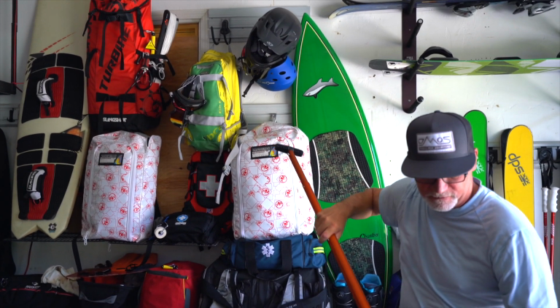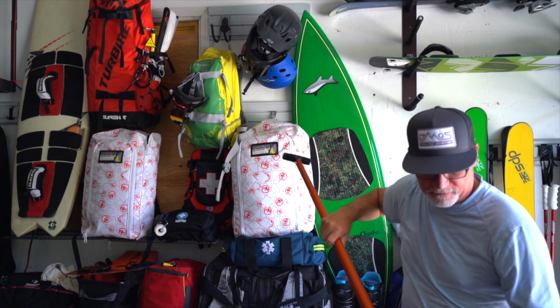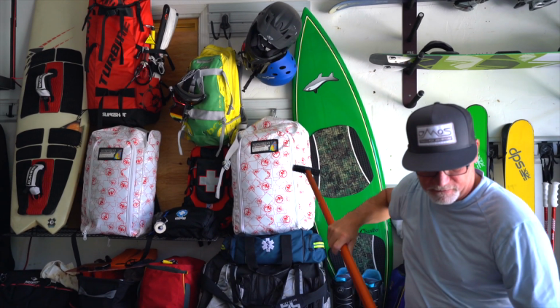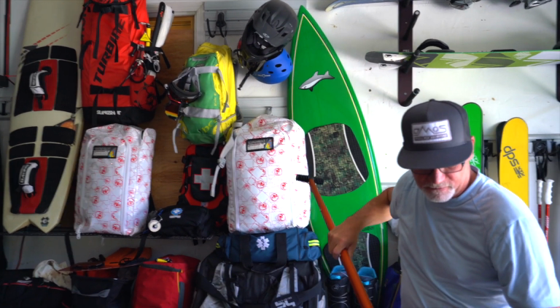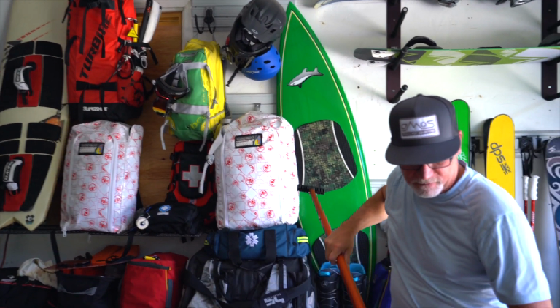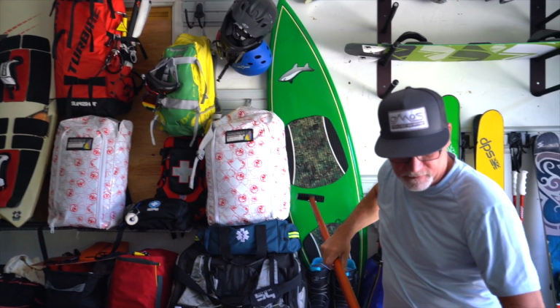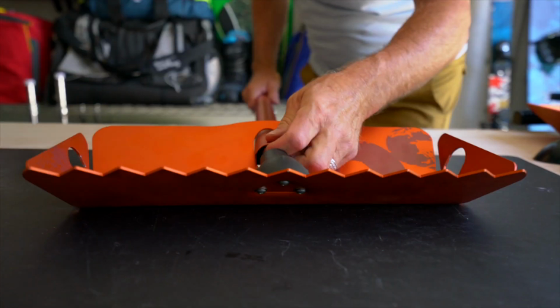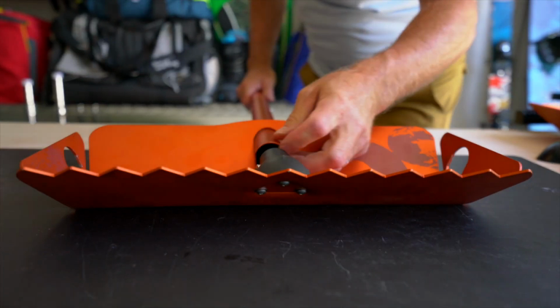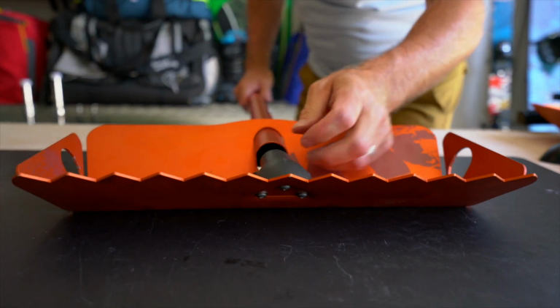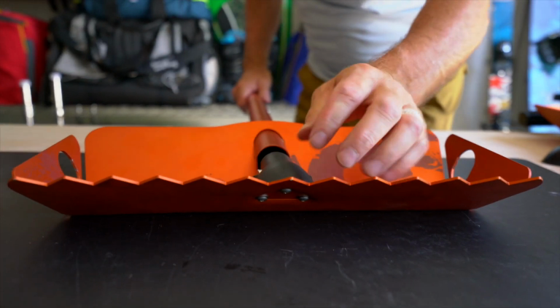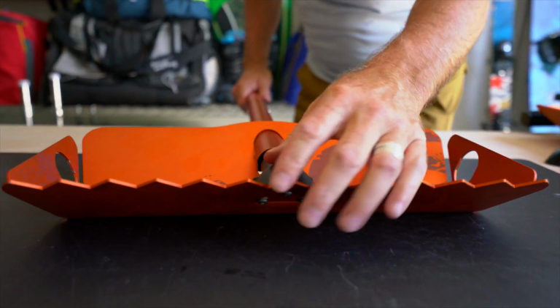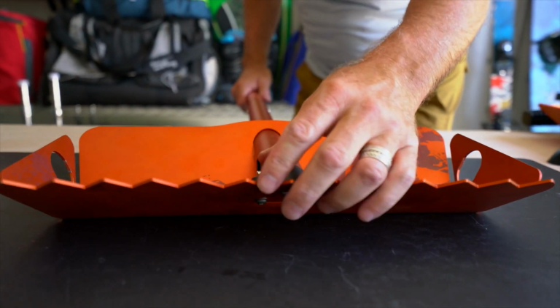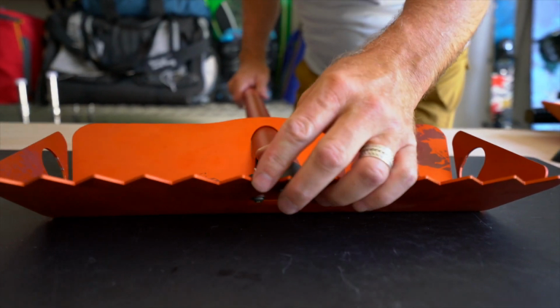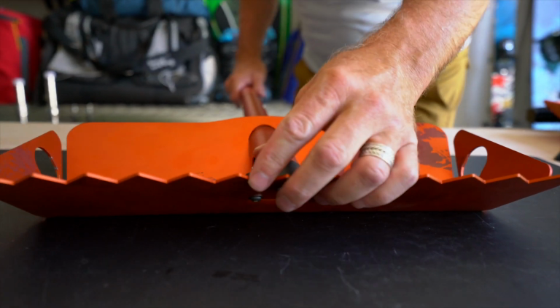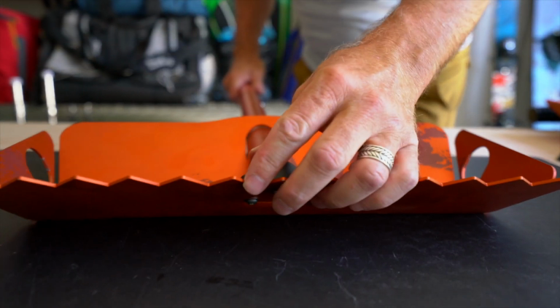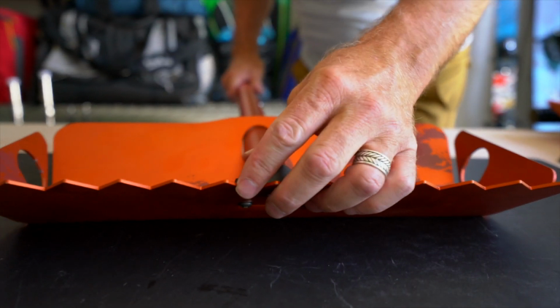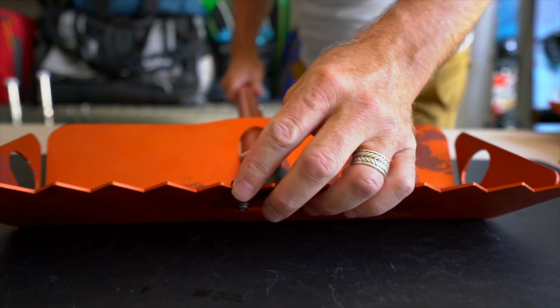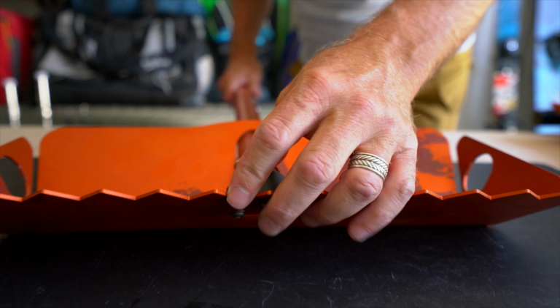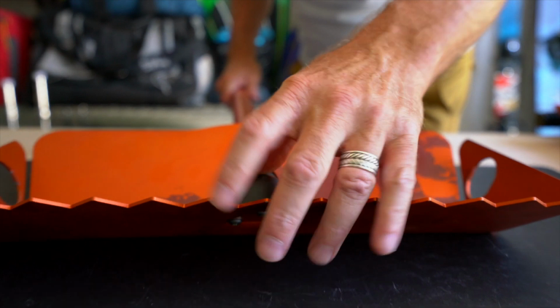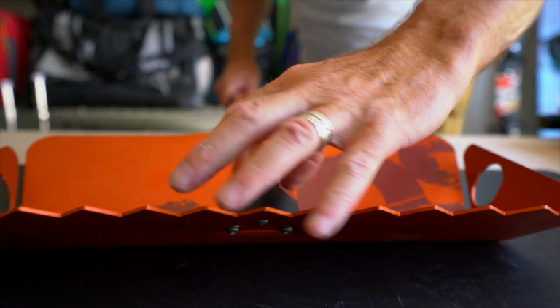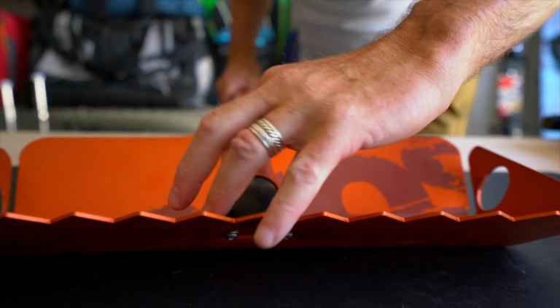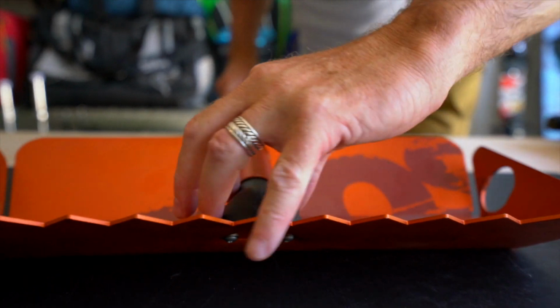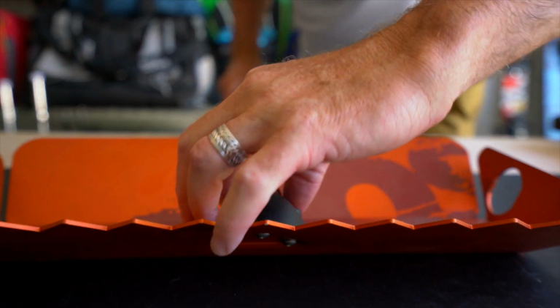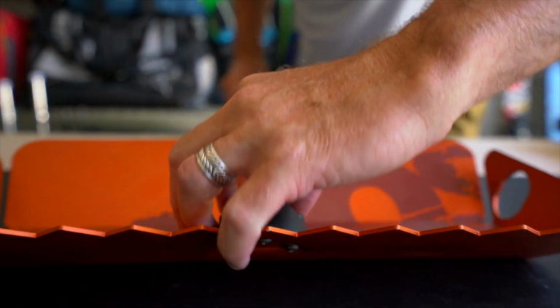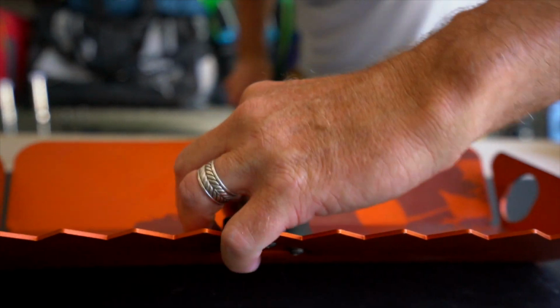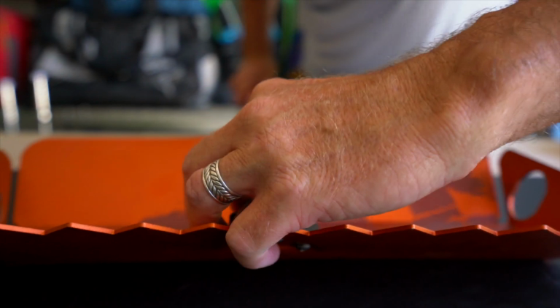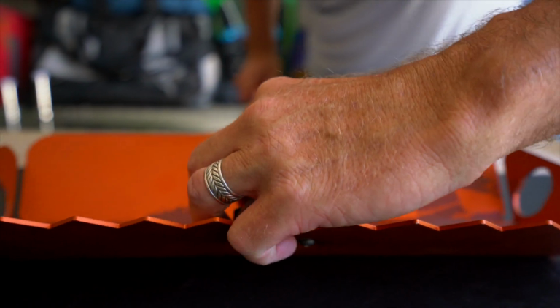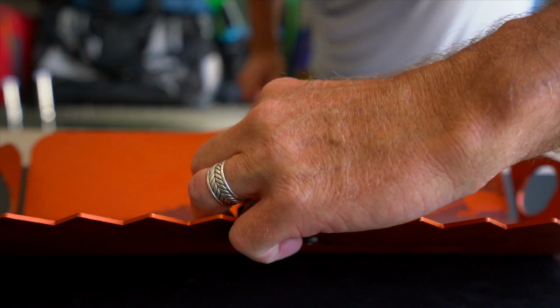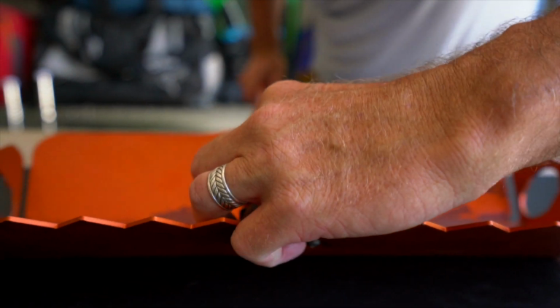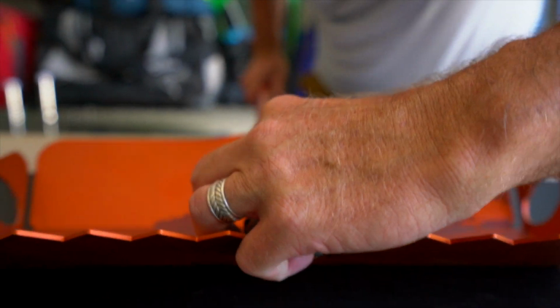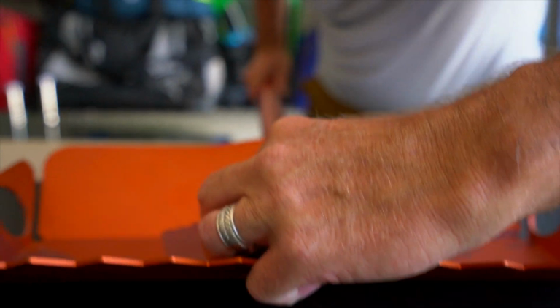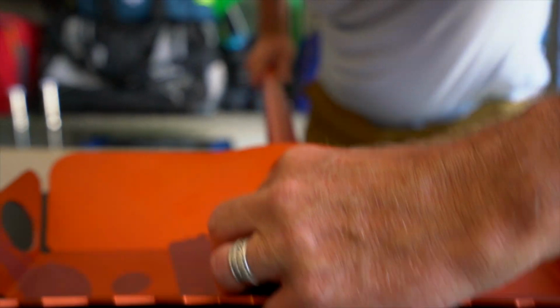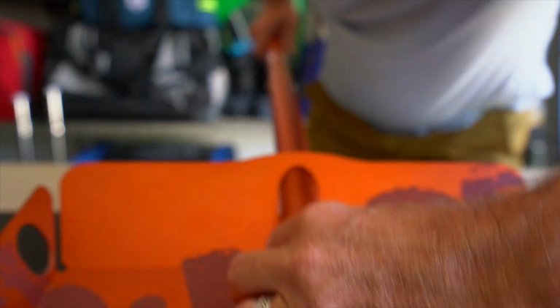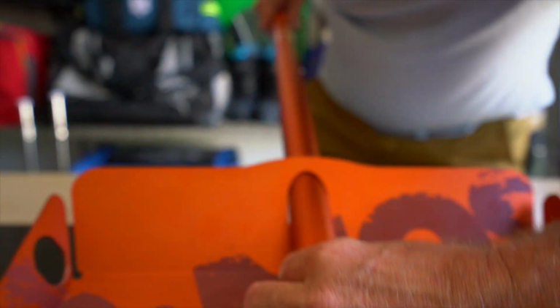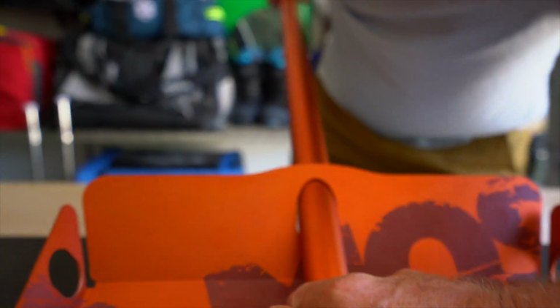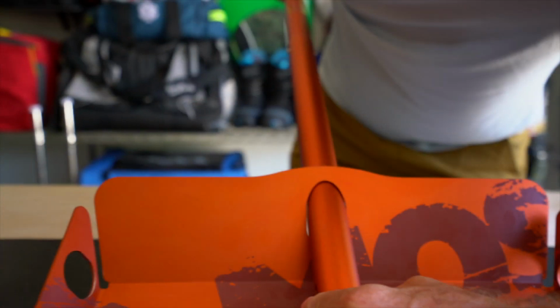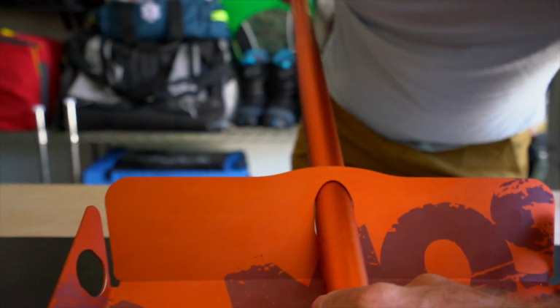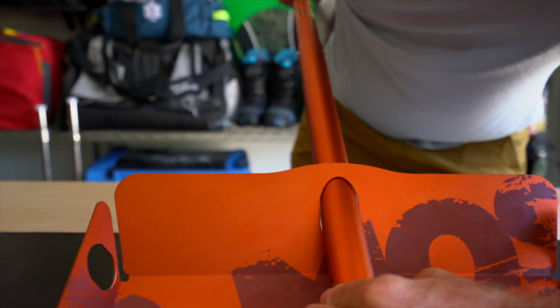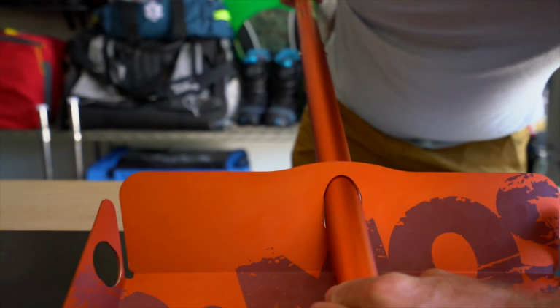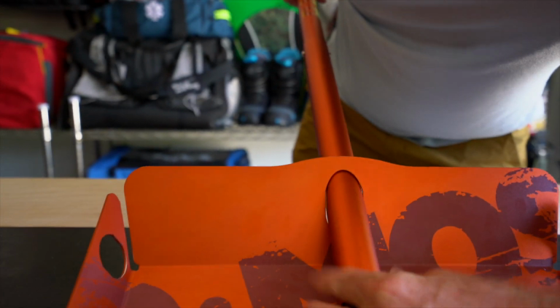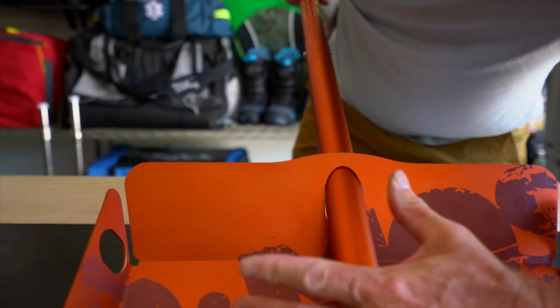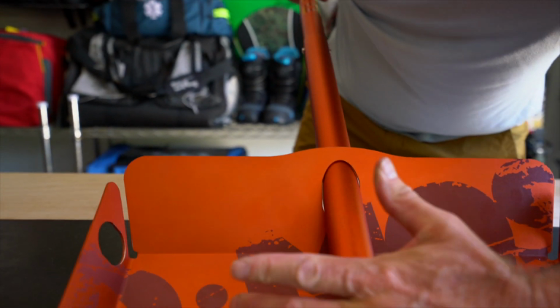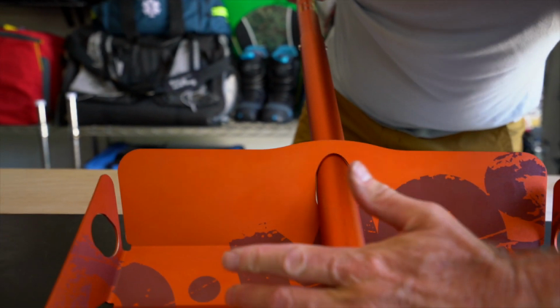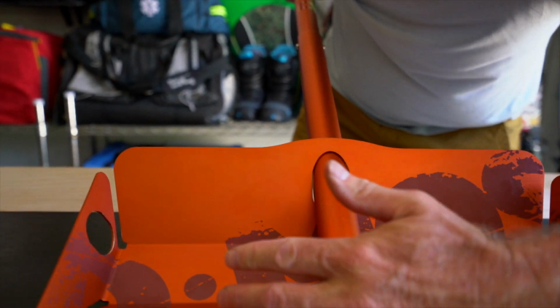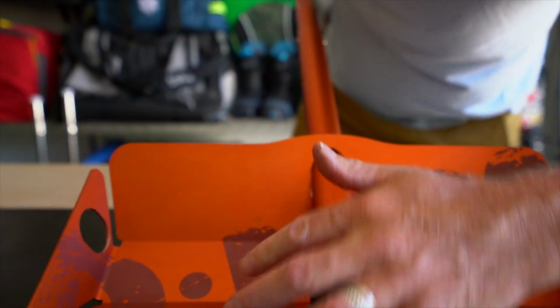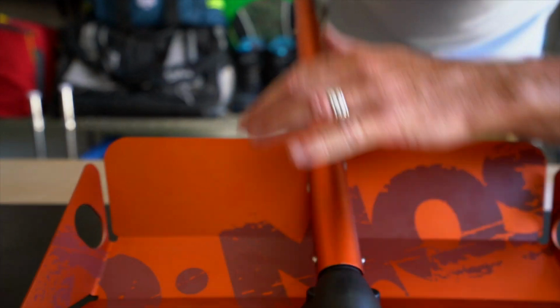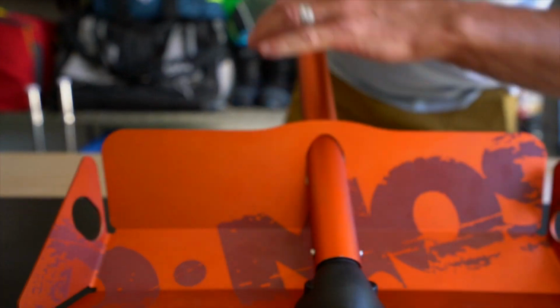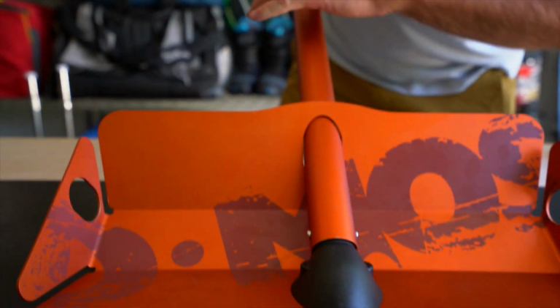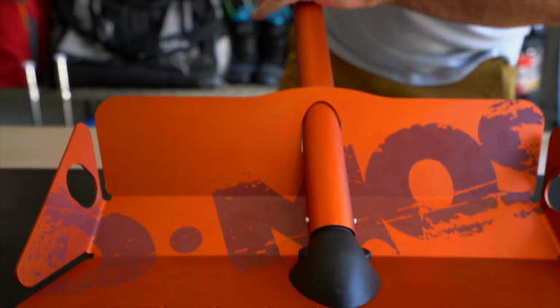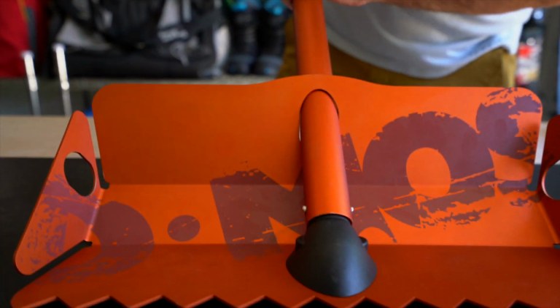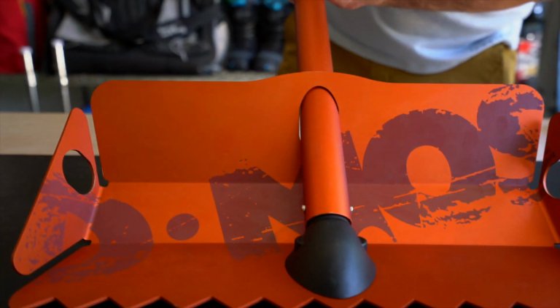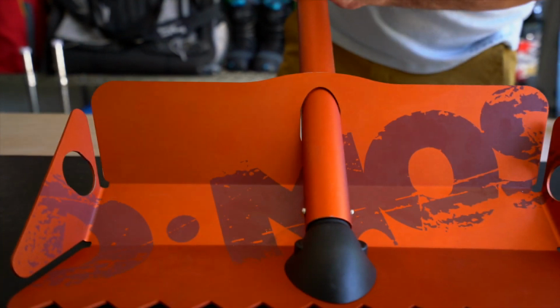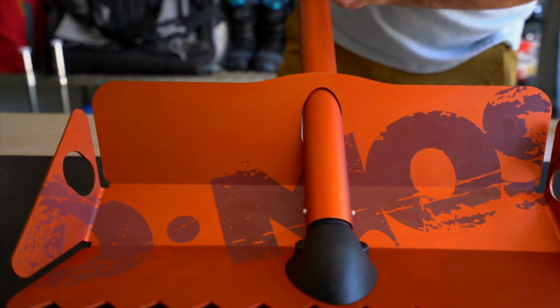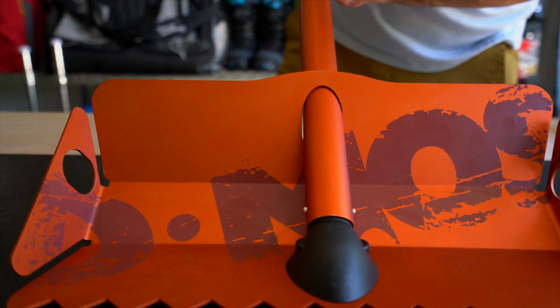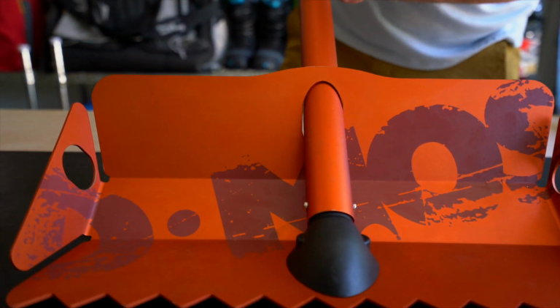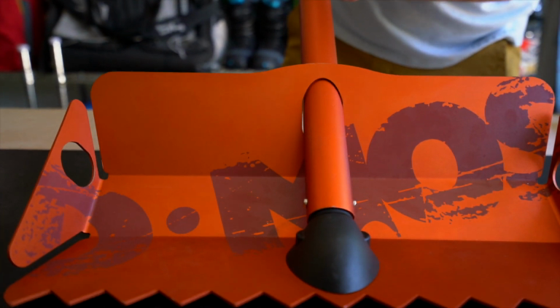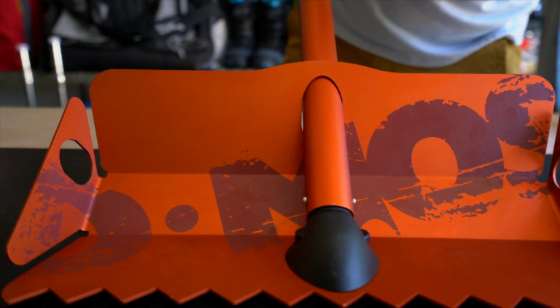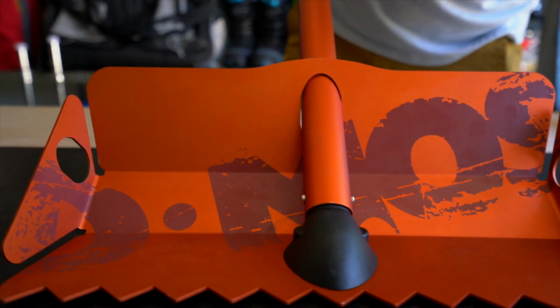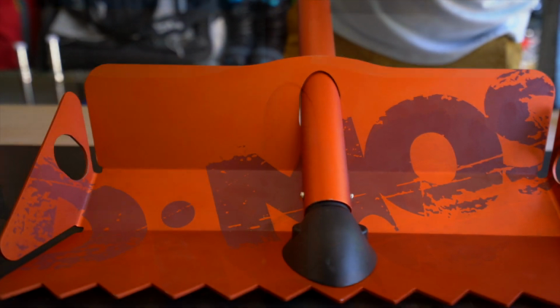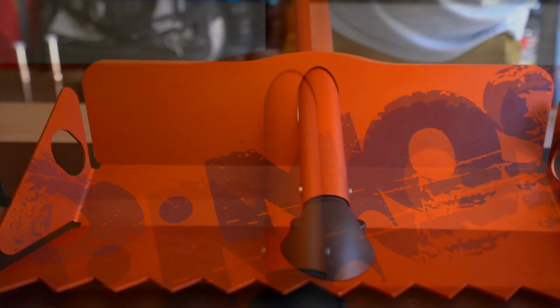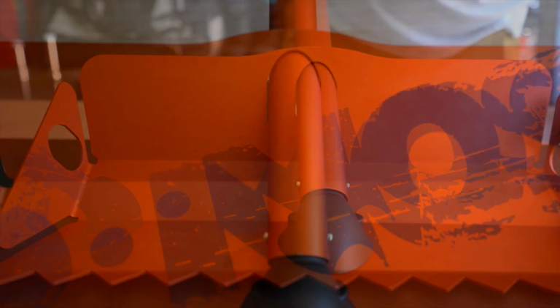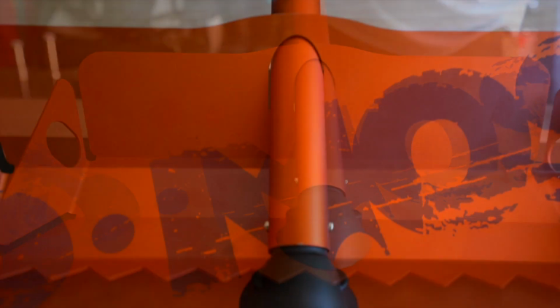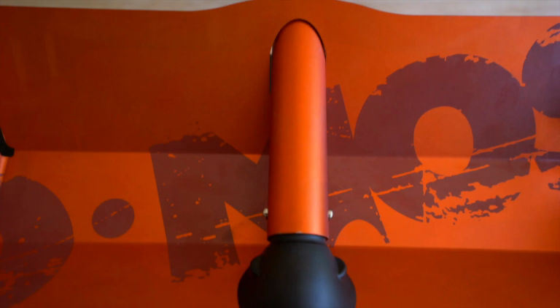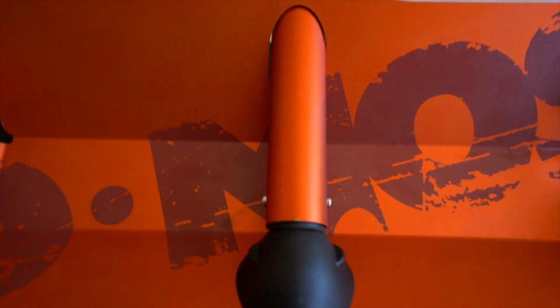feed the shaft through, pinch the pins and insert it, and you're good to go.